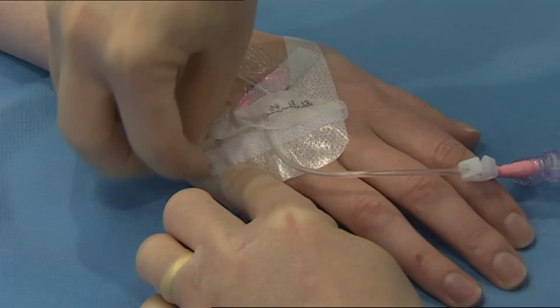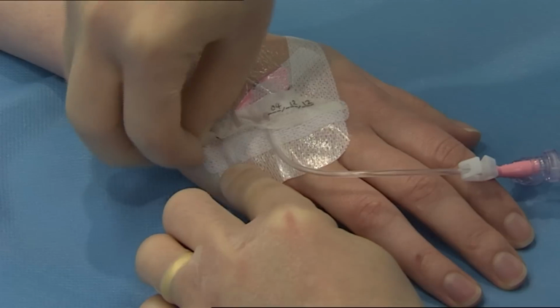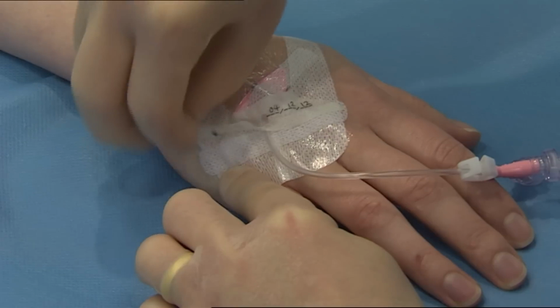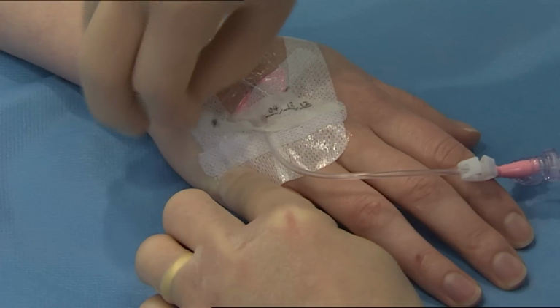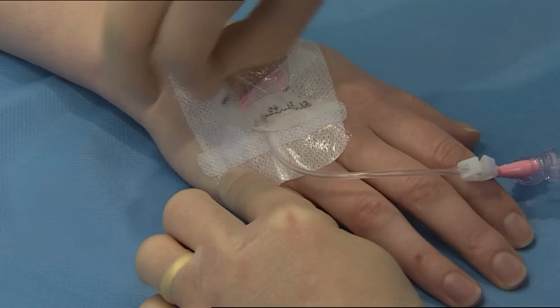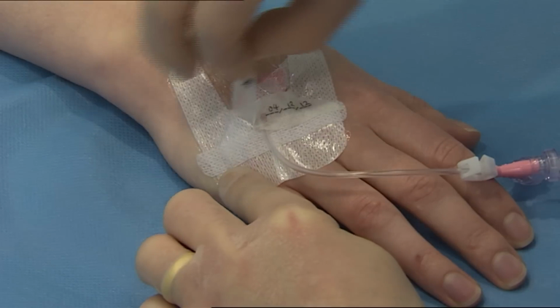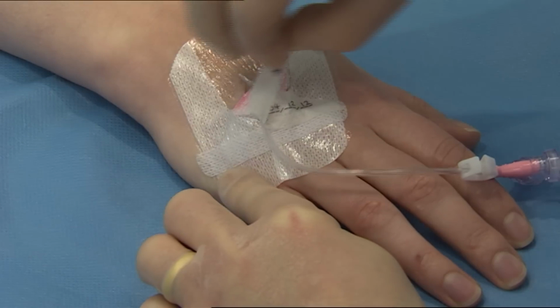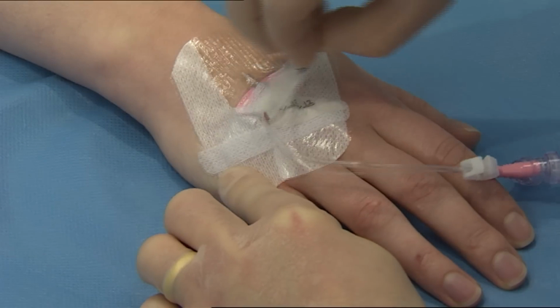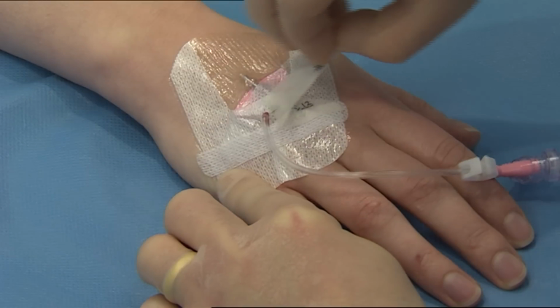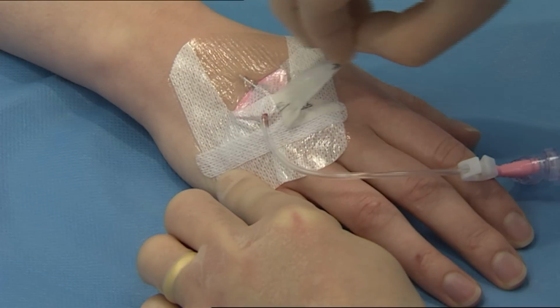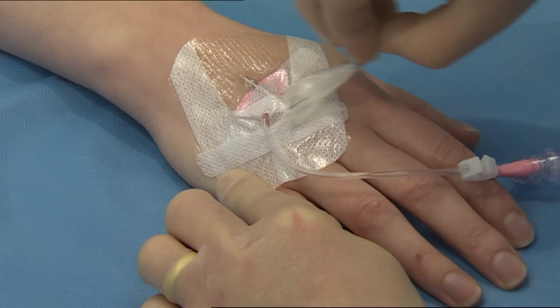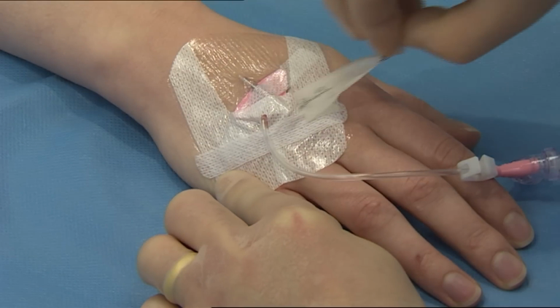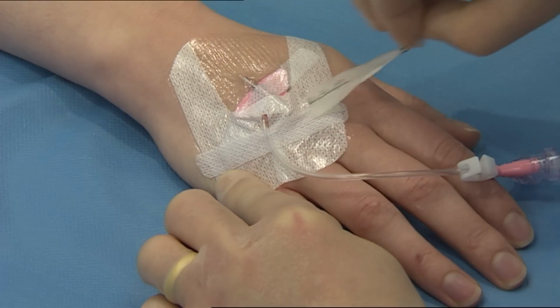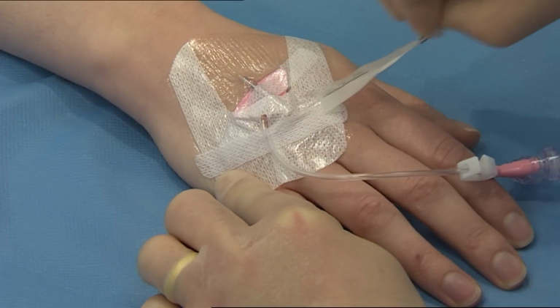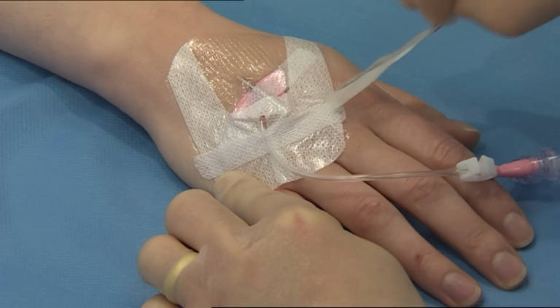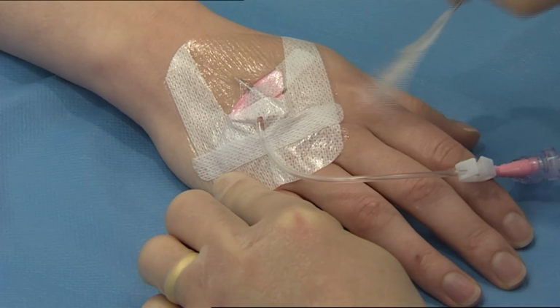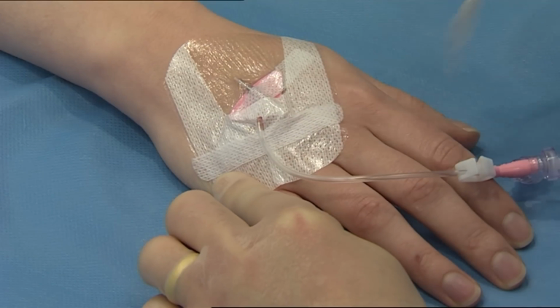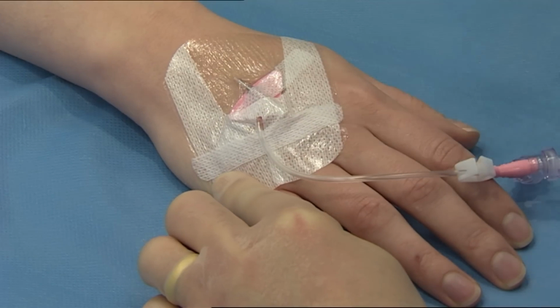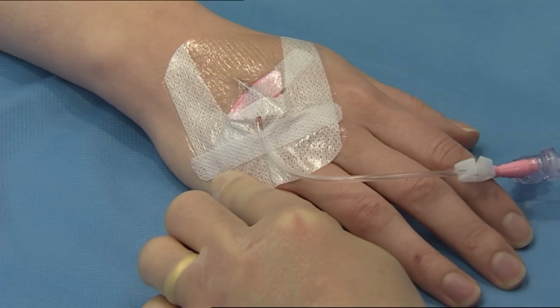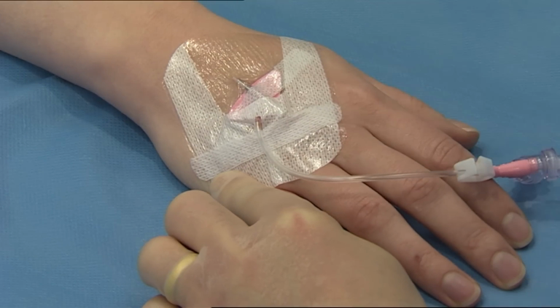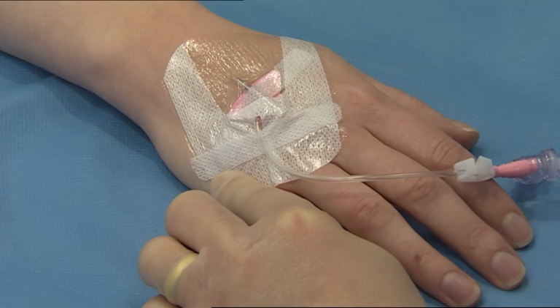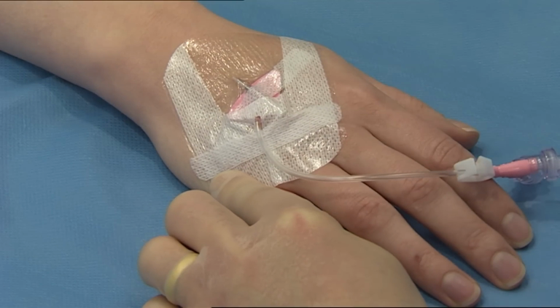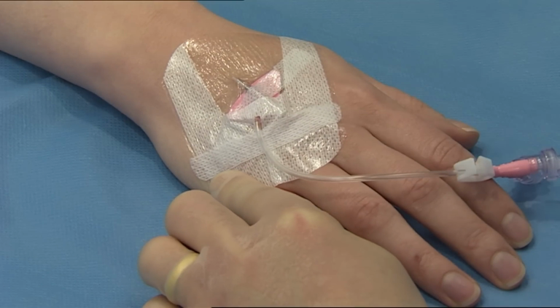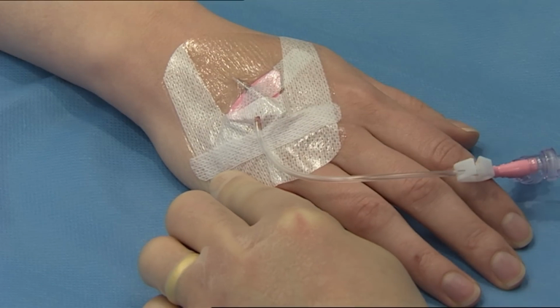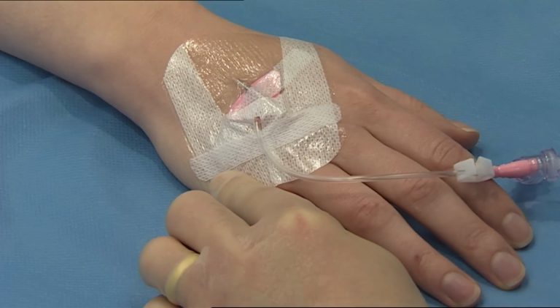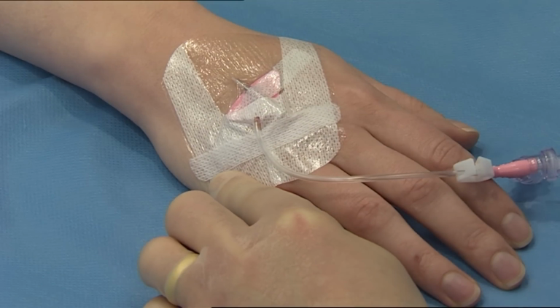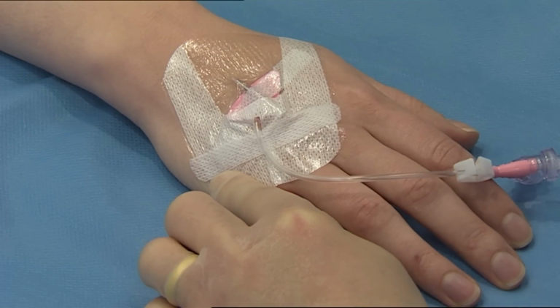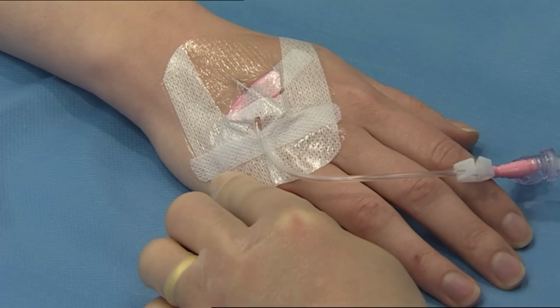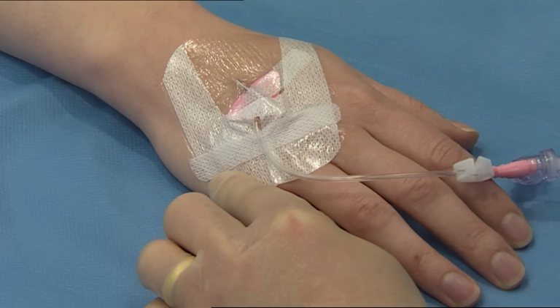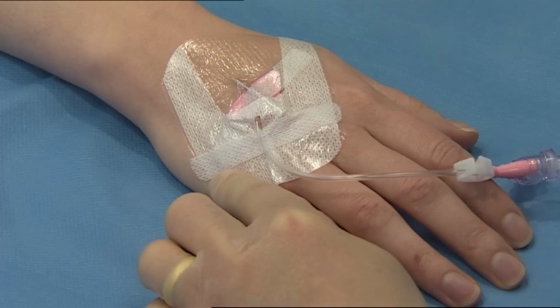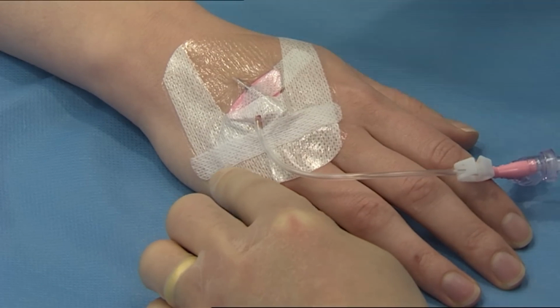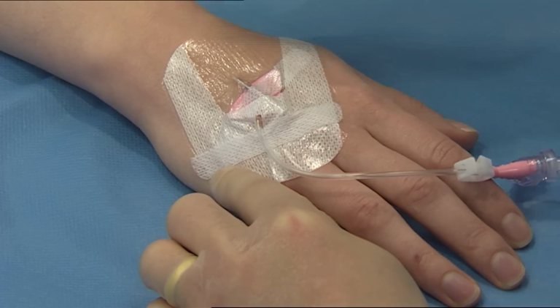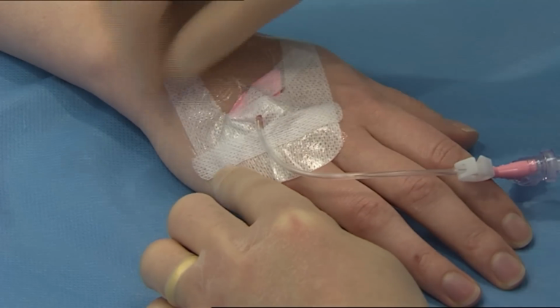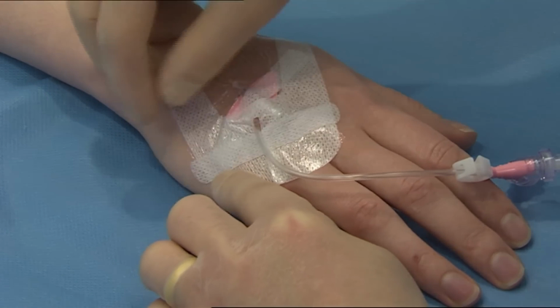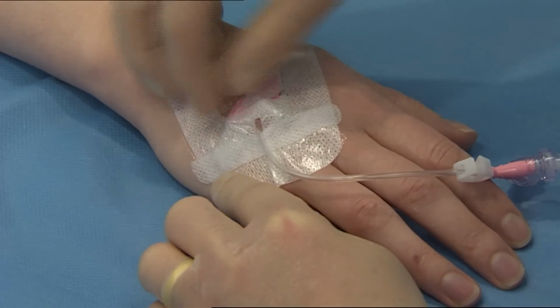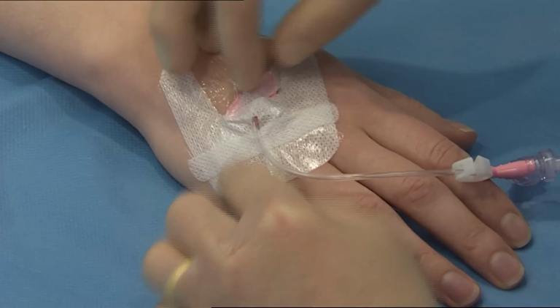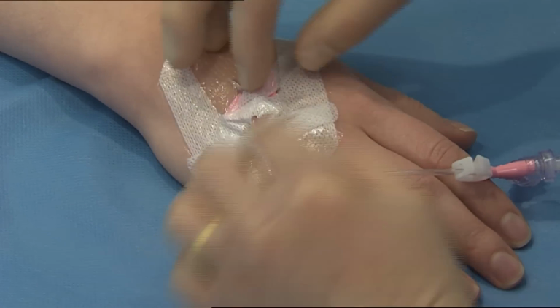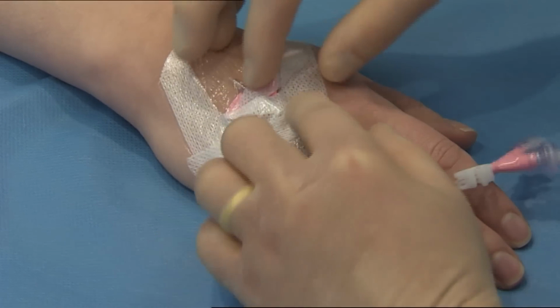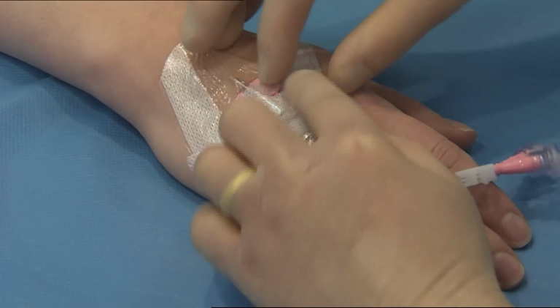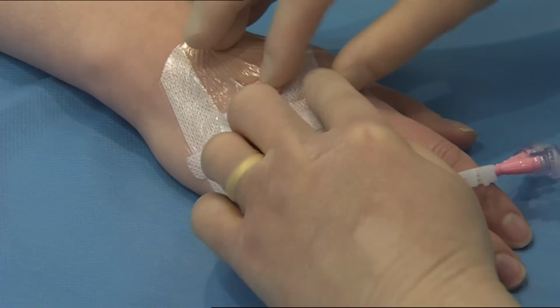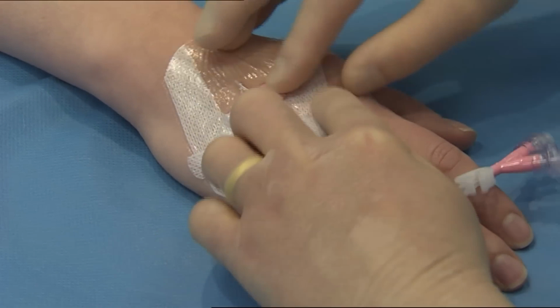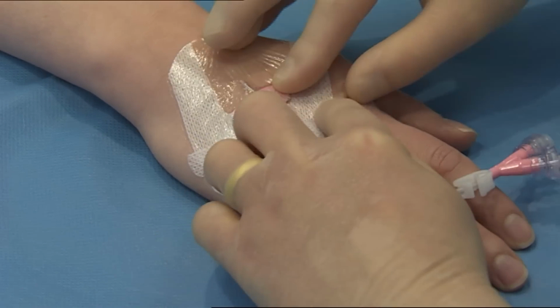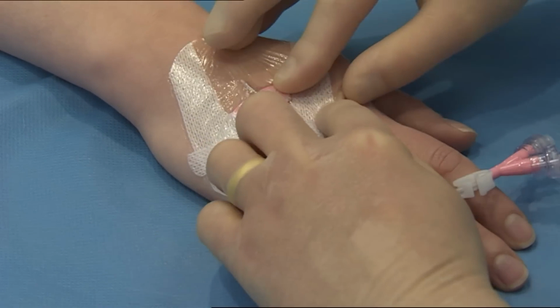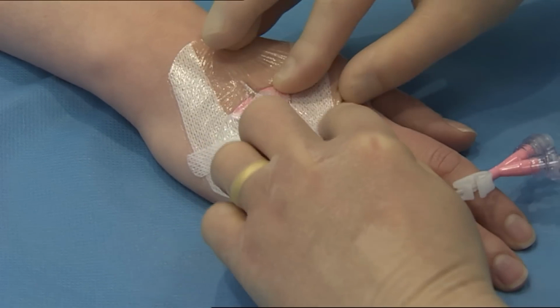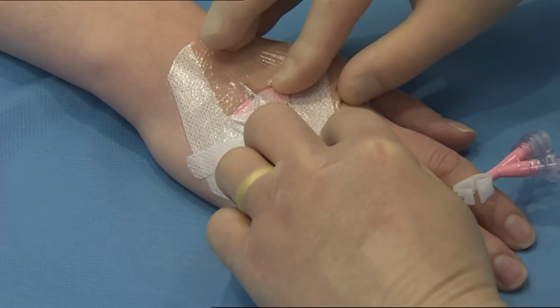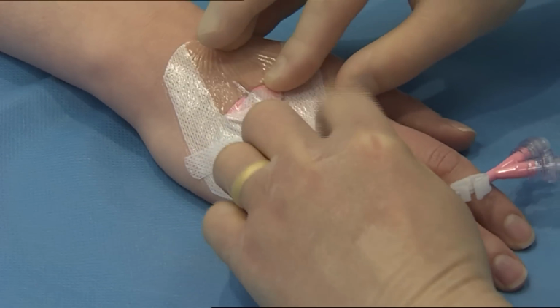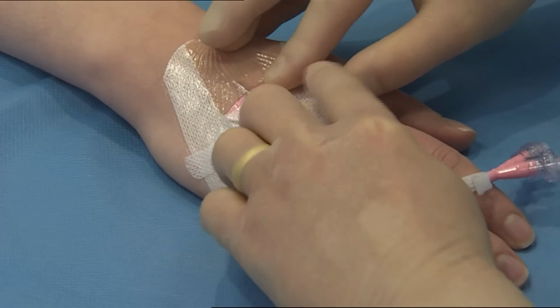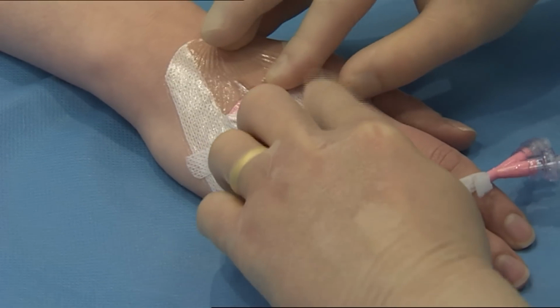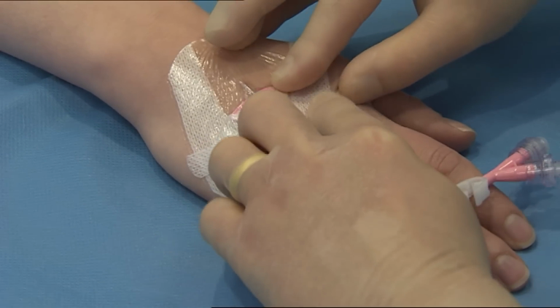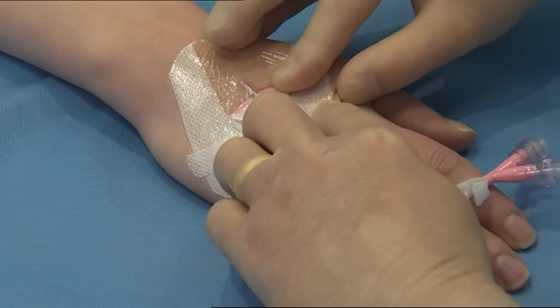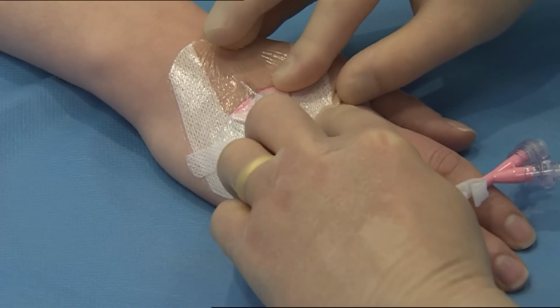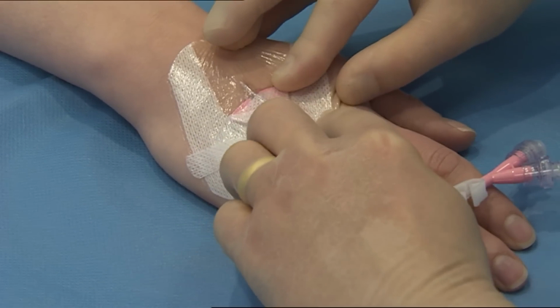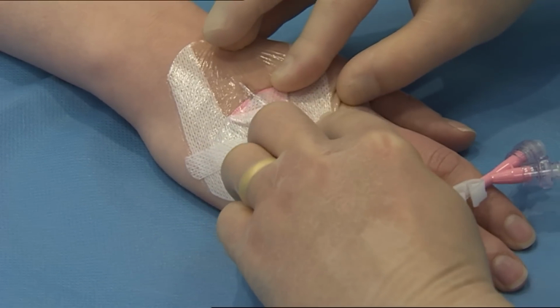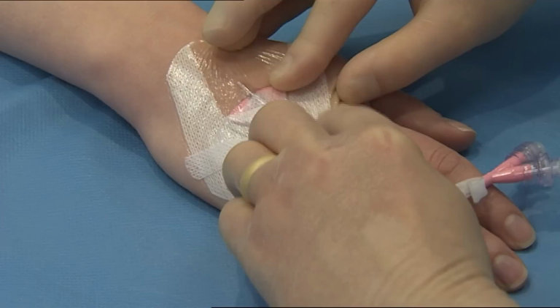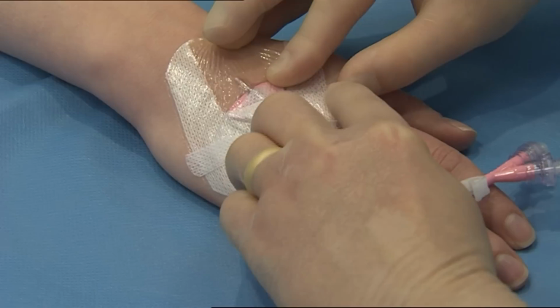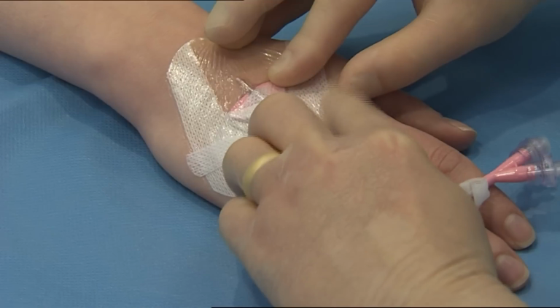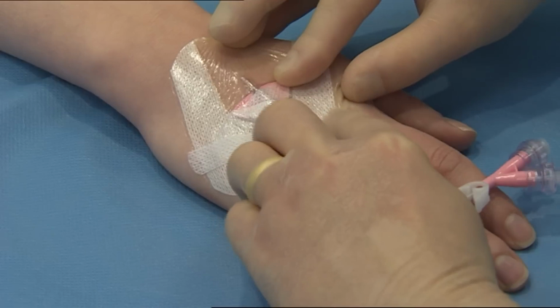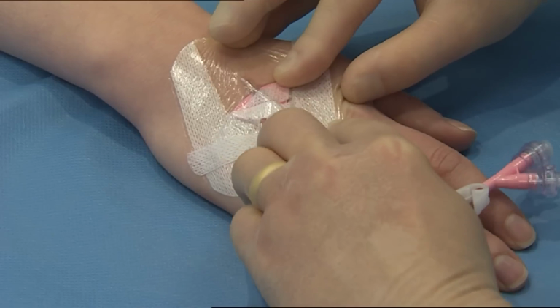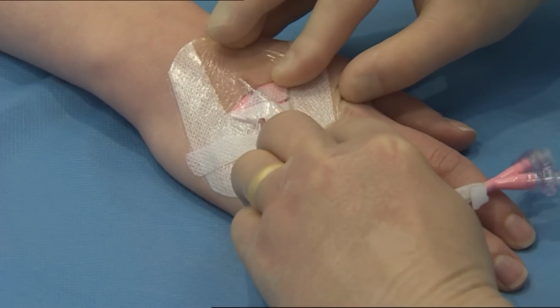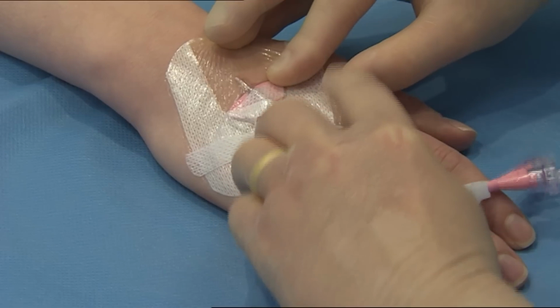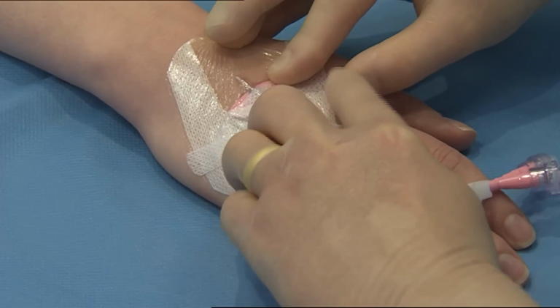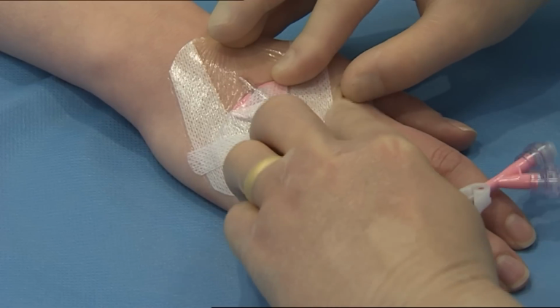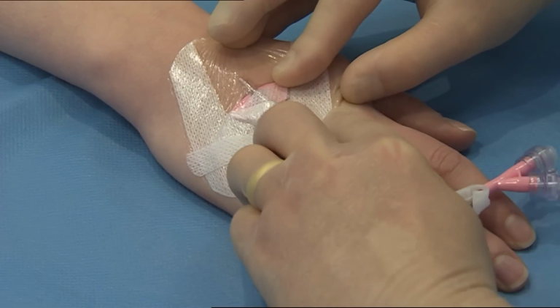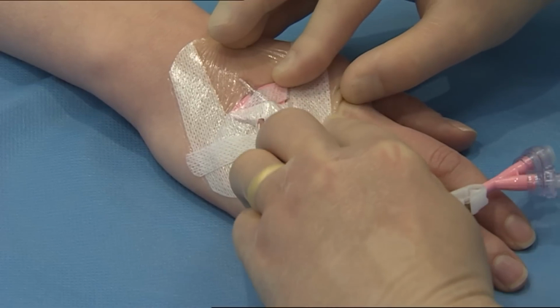Remove the date record label from the dressing. Carefully remove the first of the securing strips.